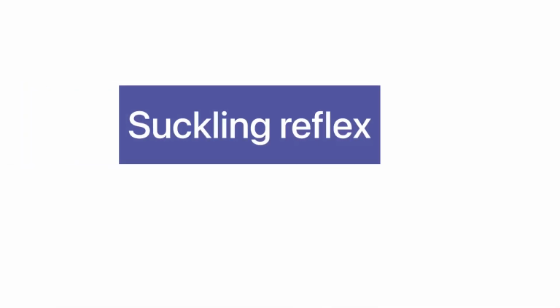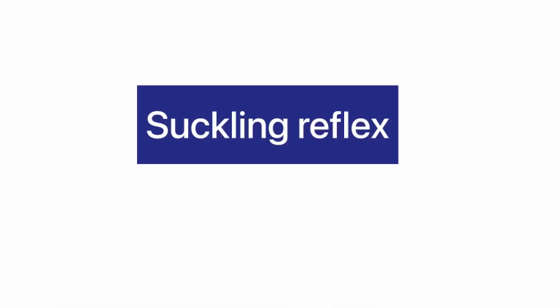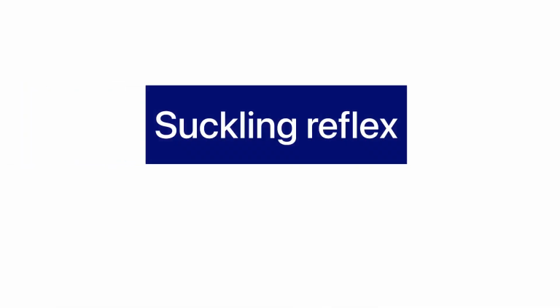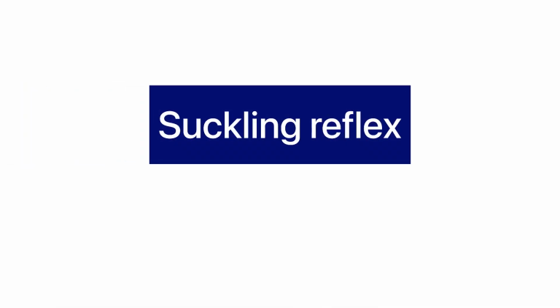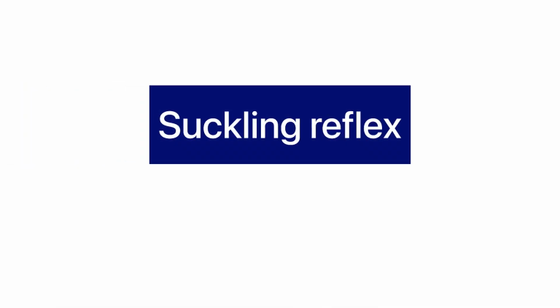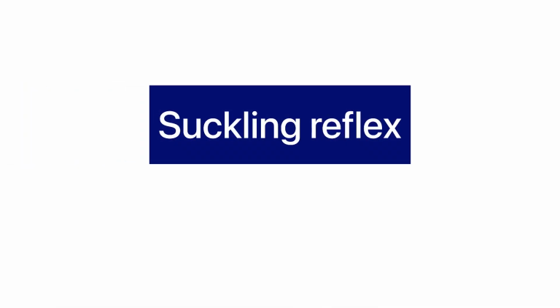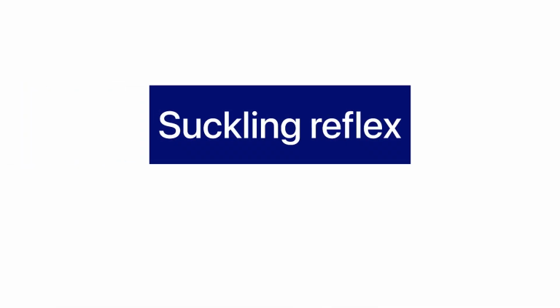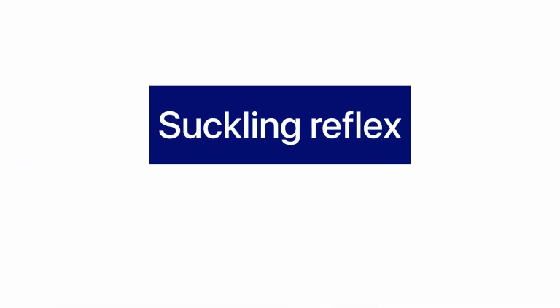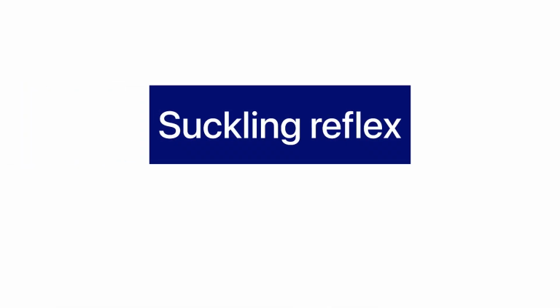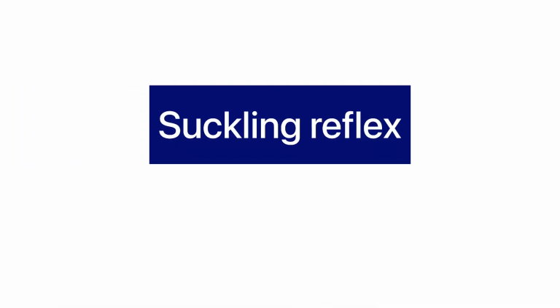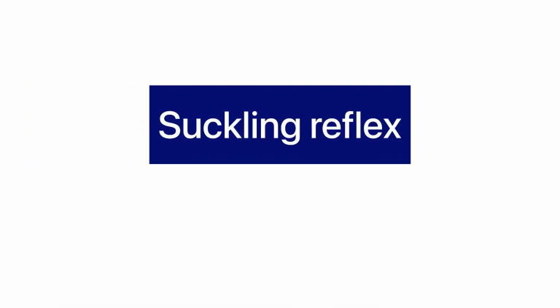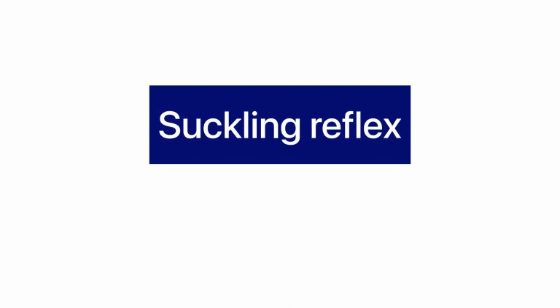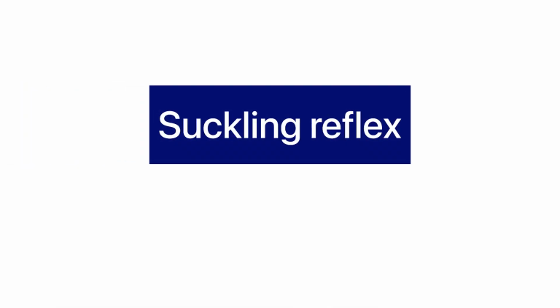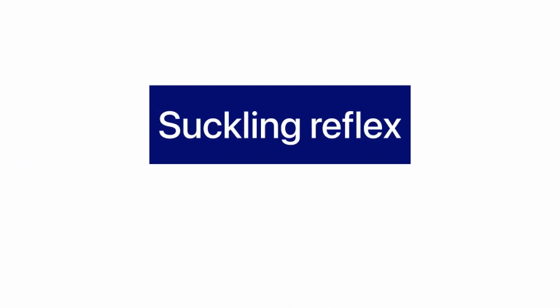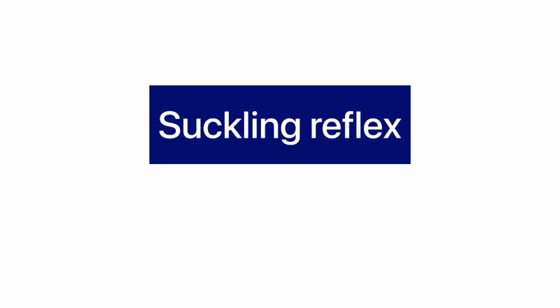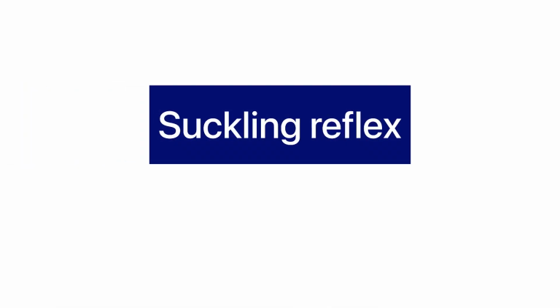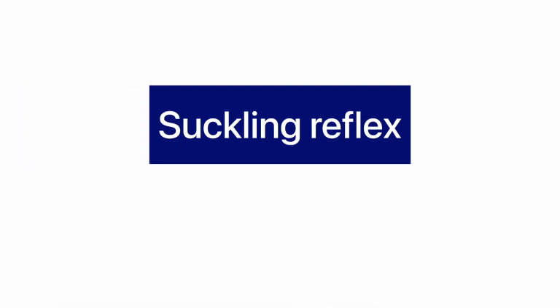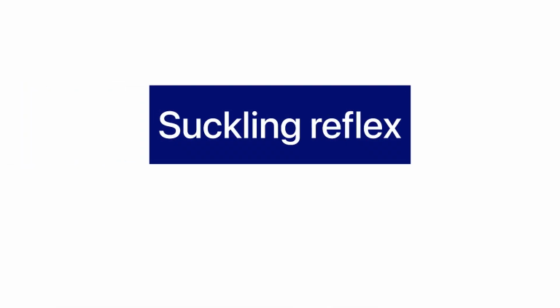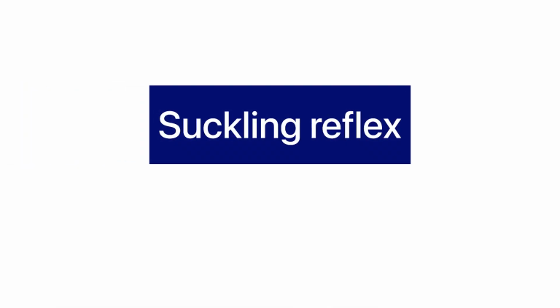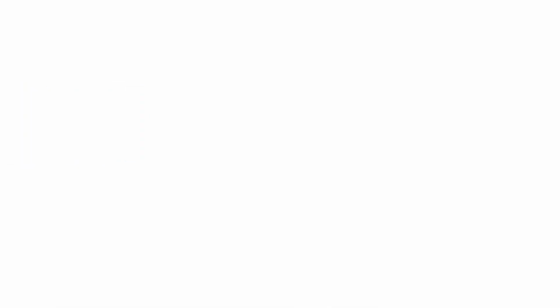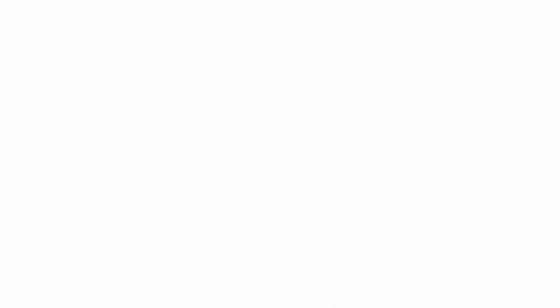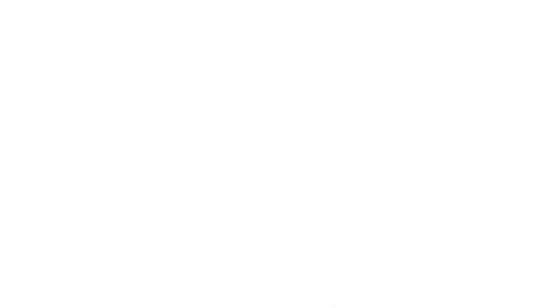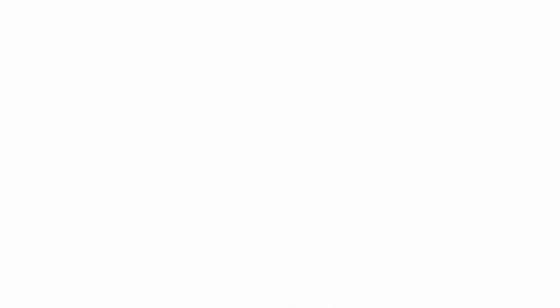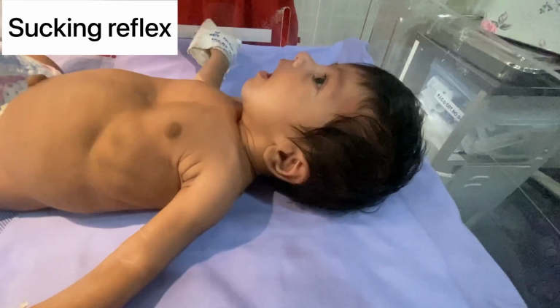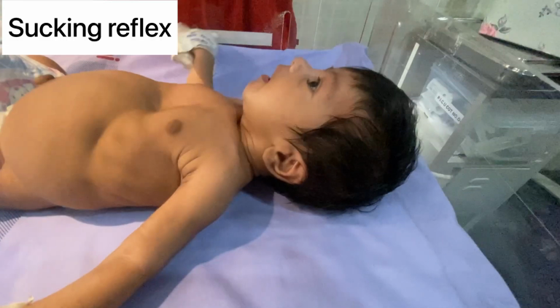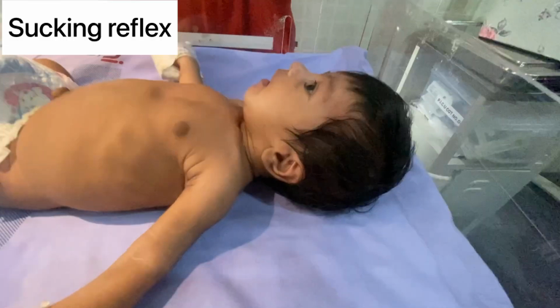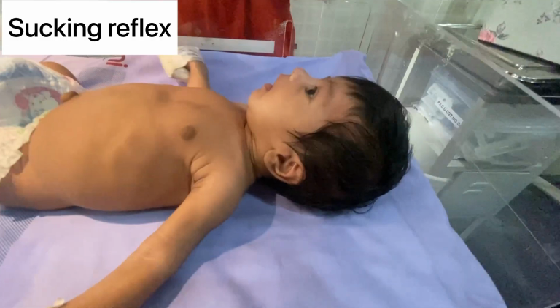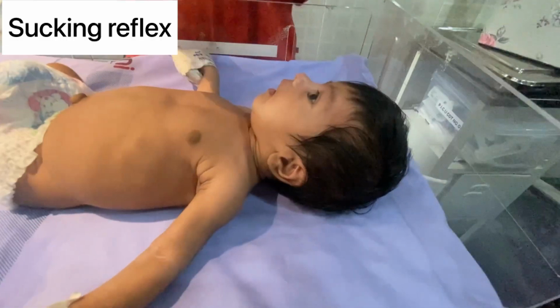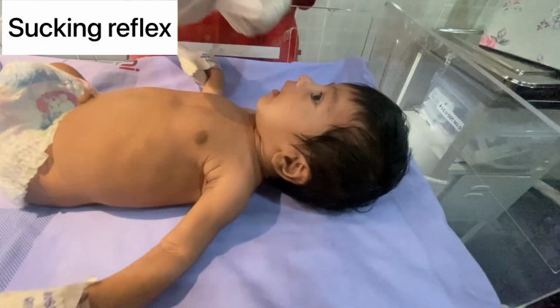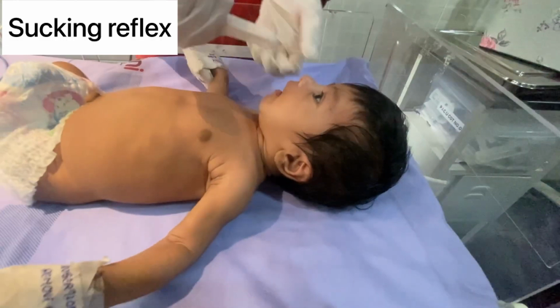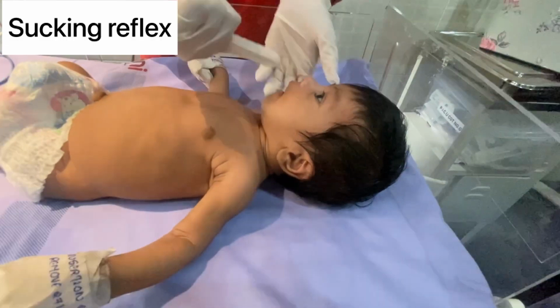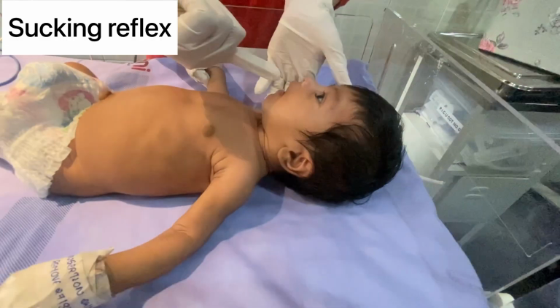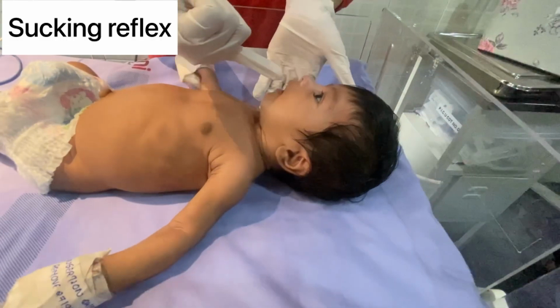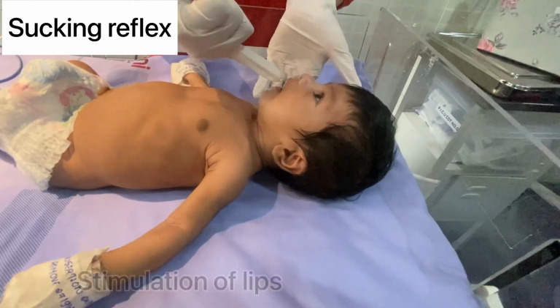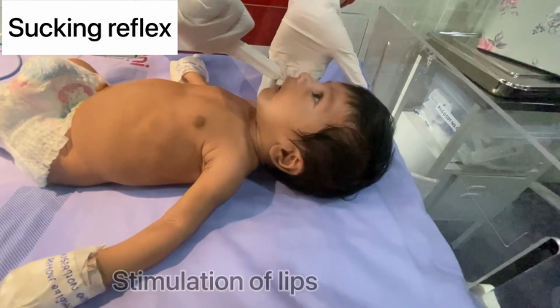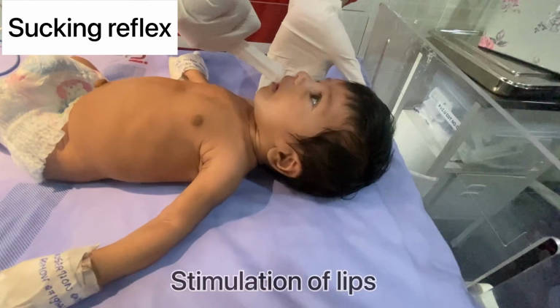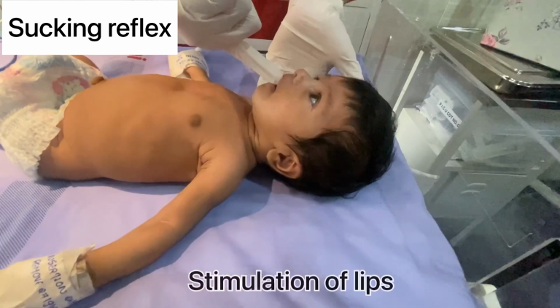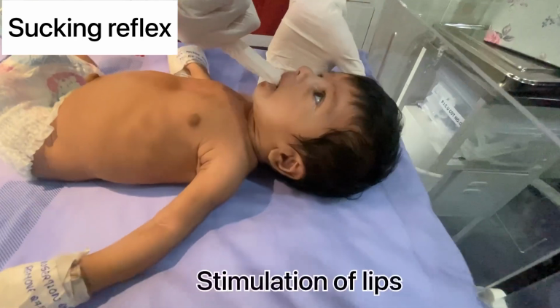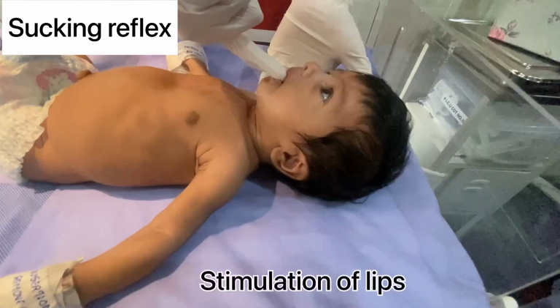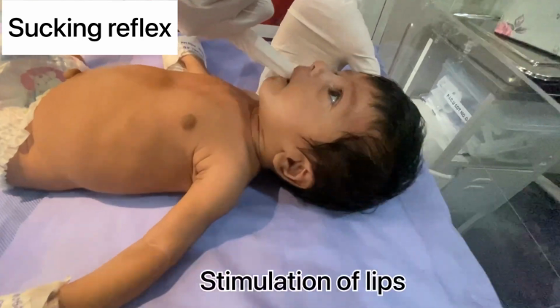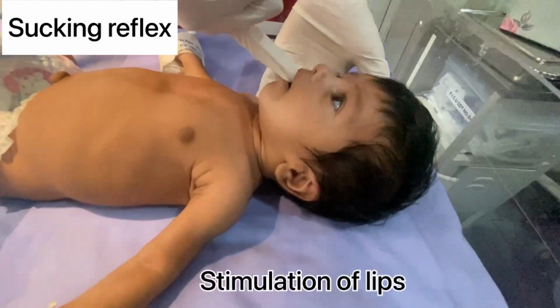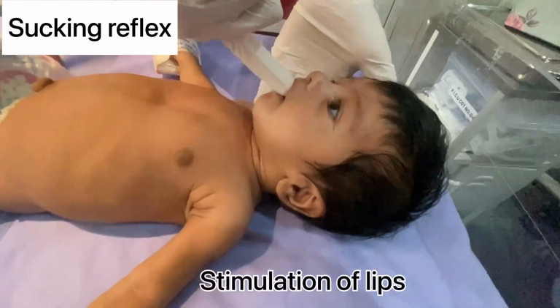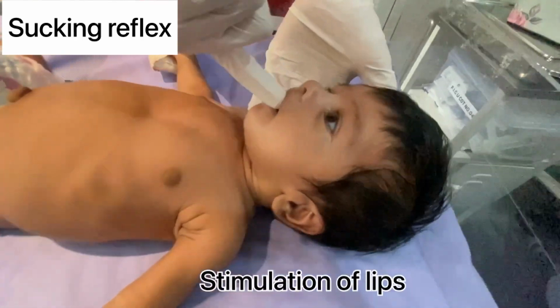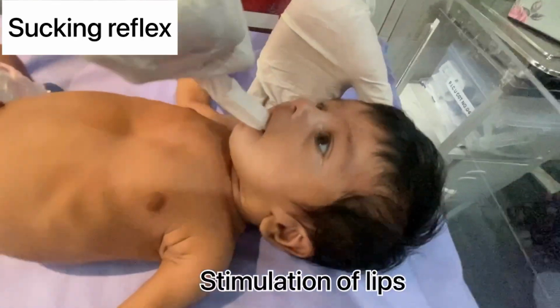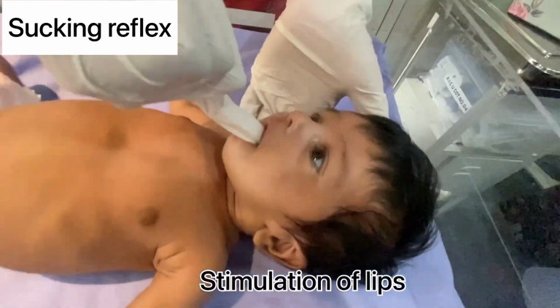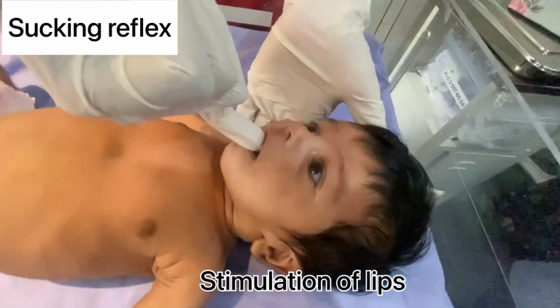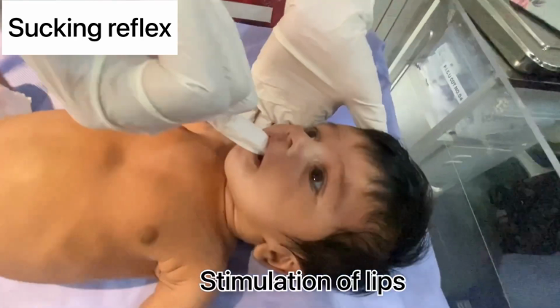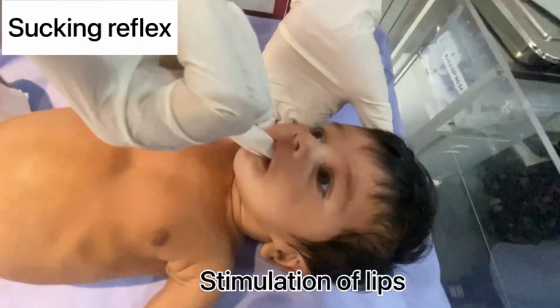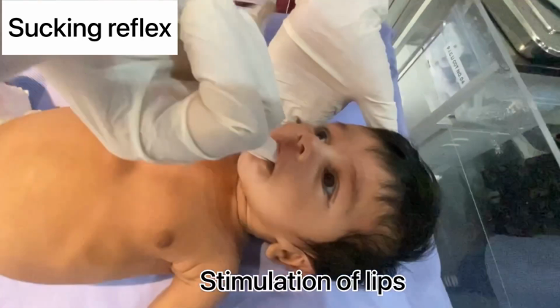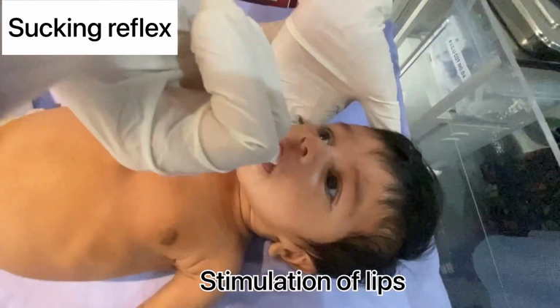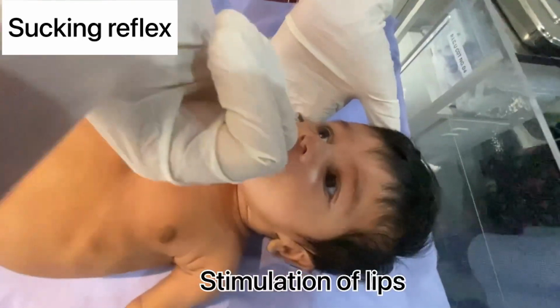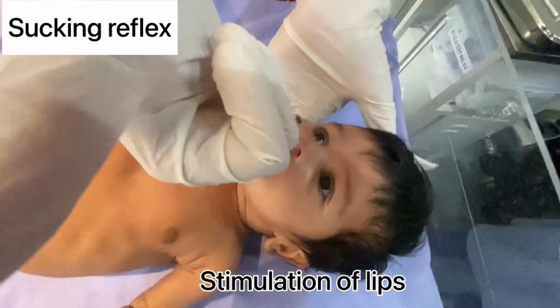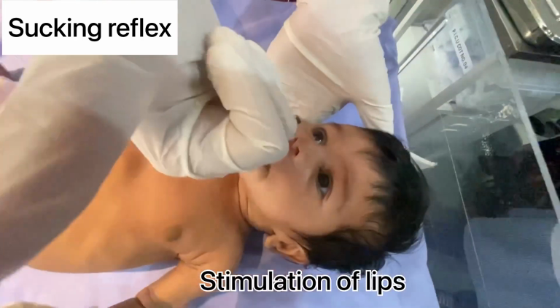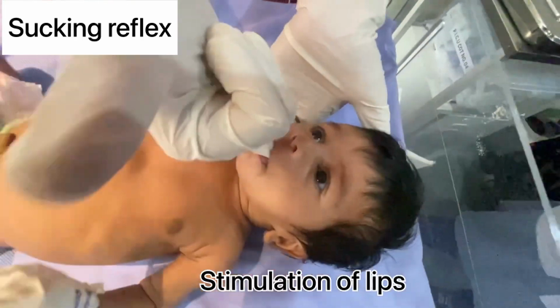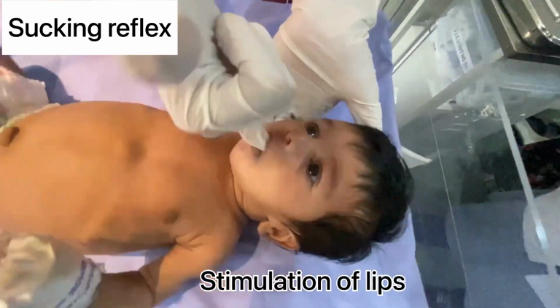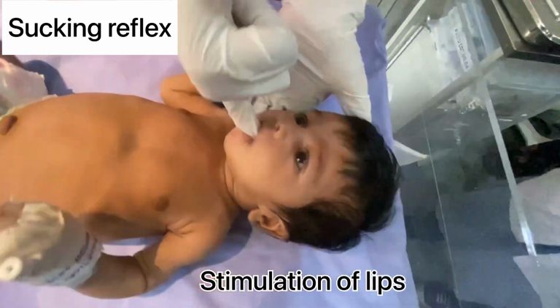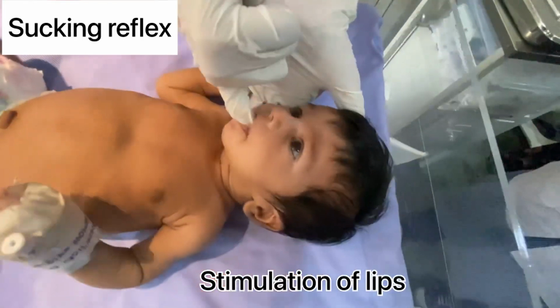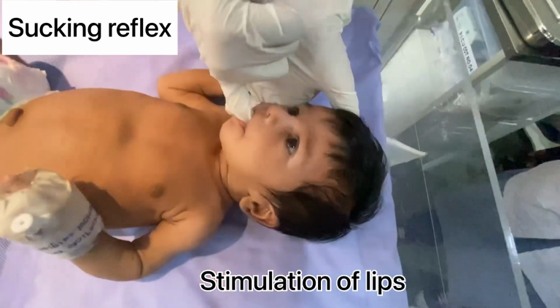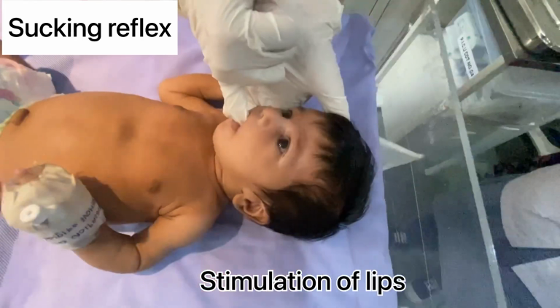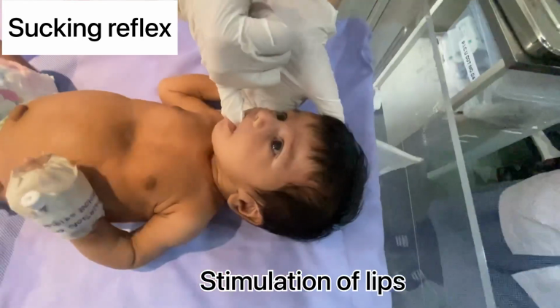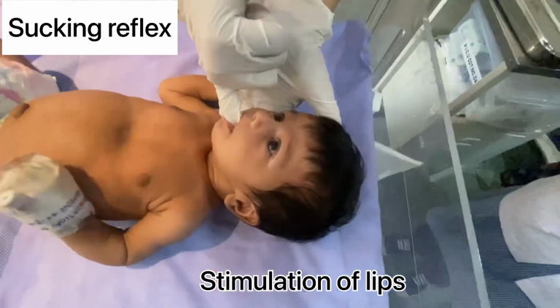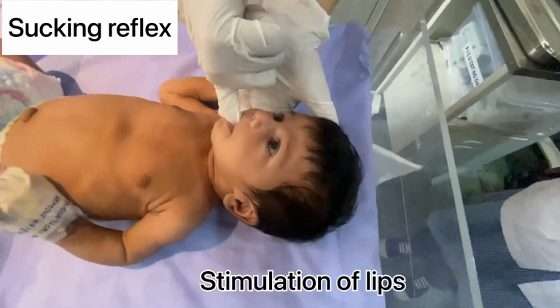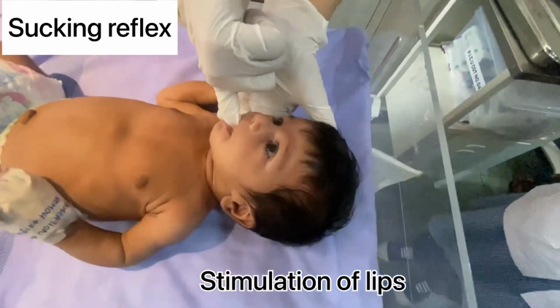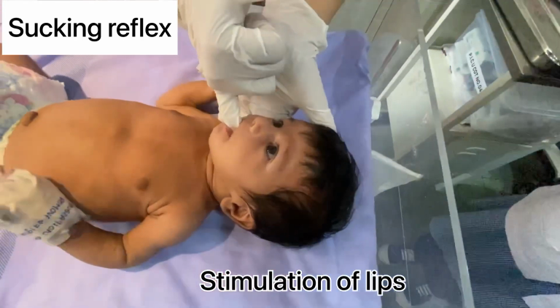Suckling reflex: stimulate the lips with the little finger and look for suckling movements.